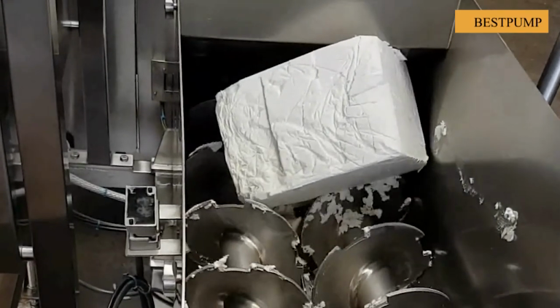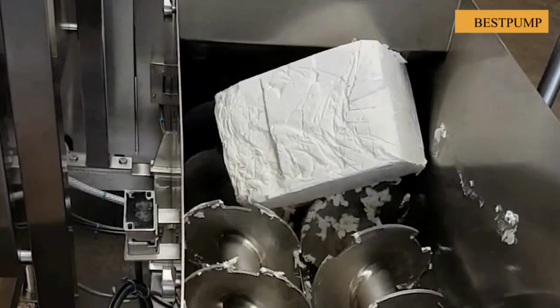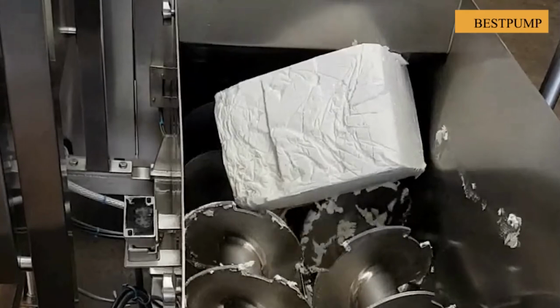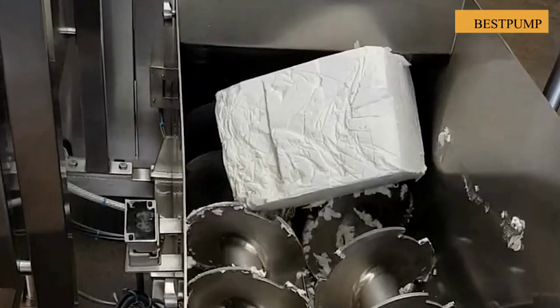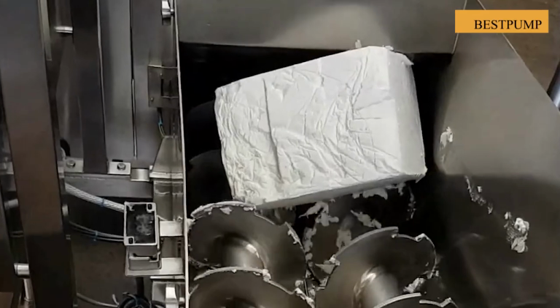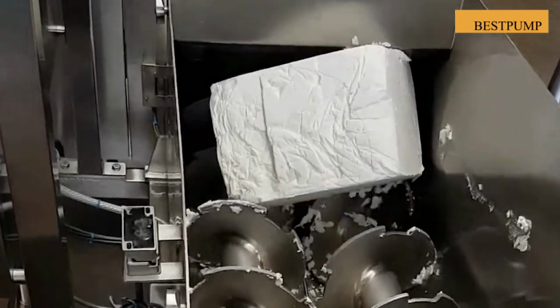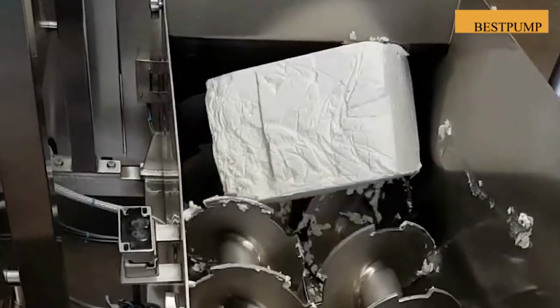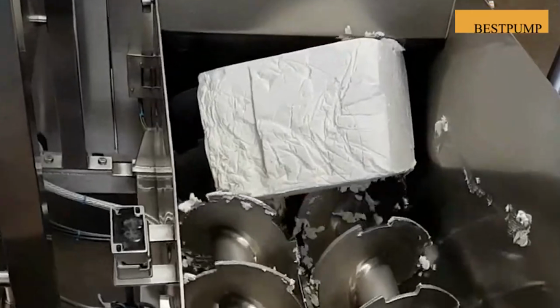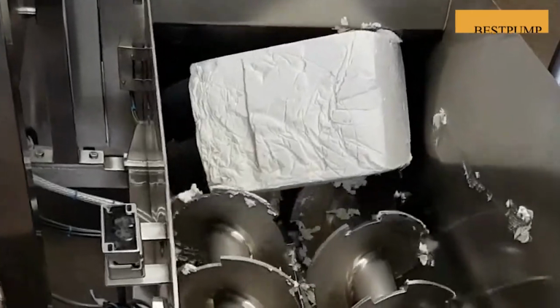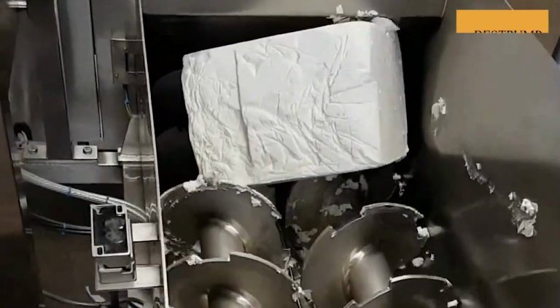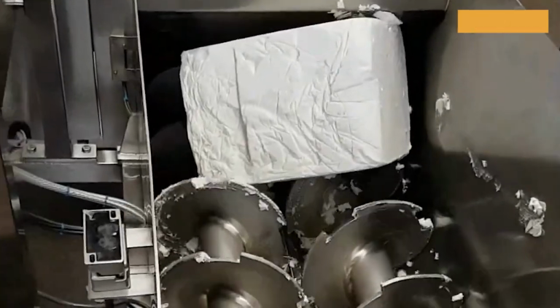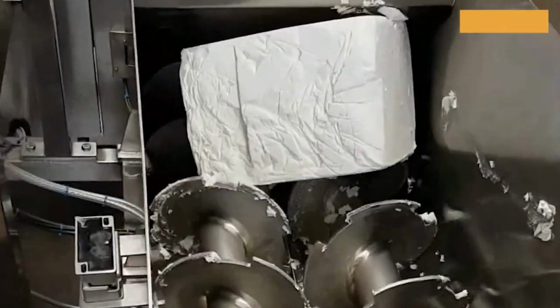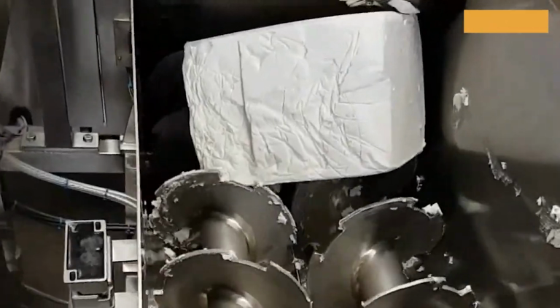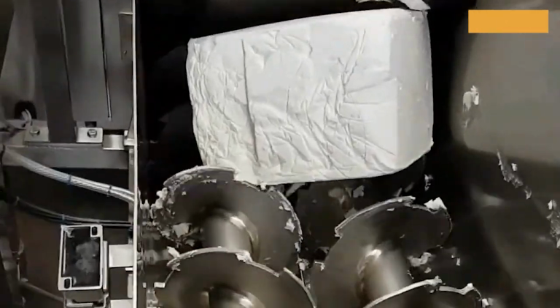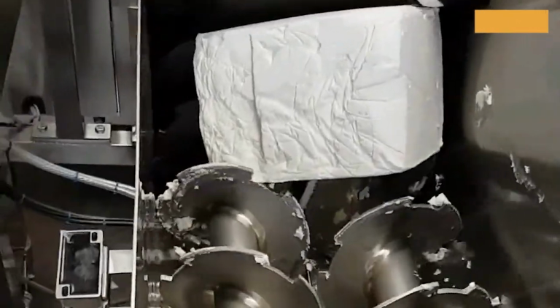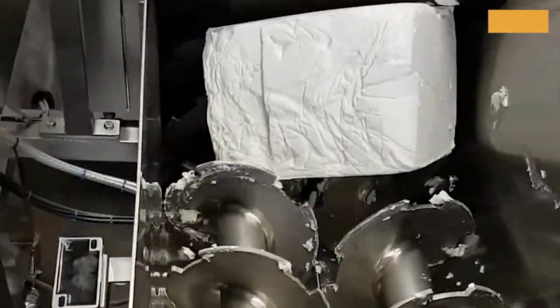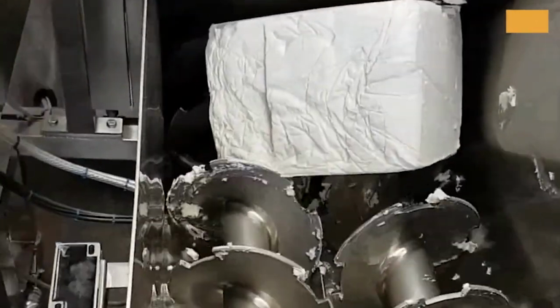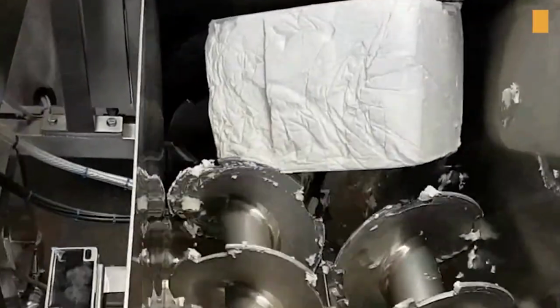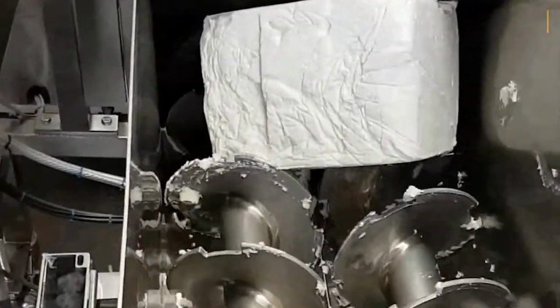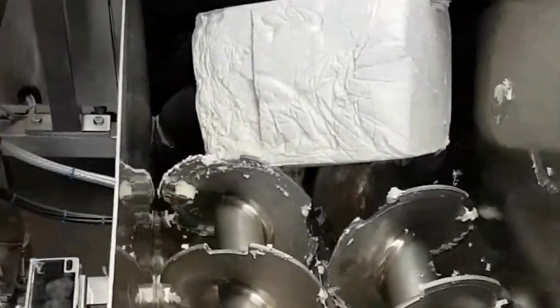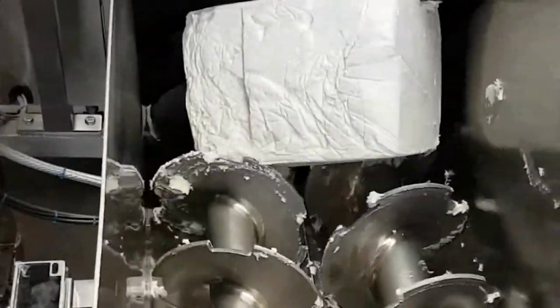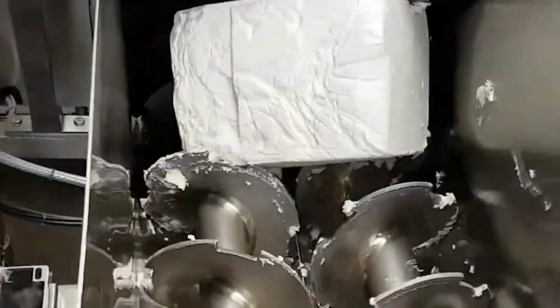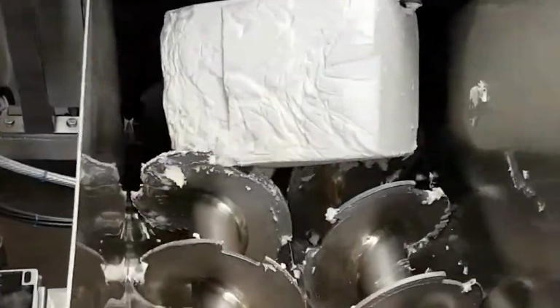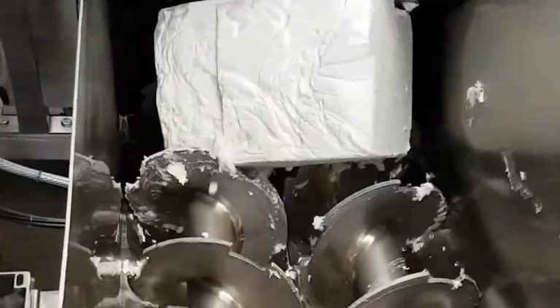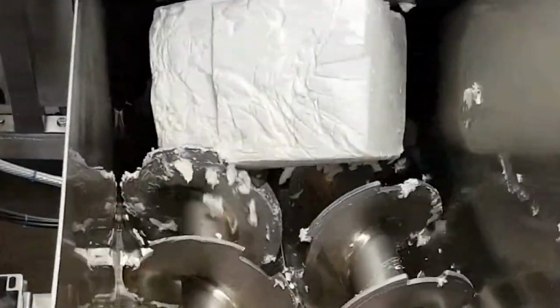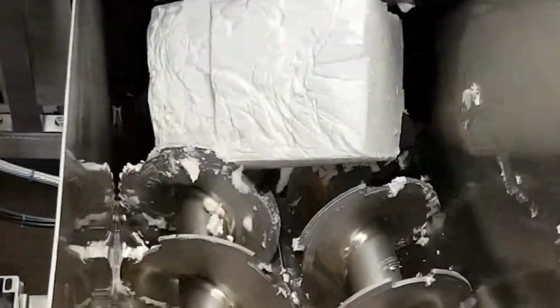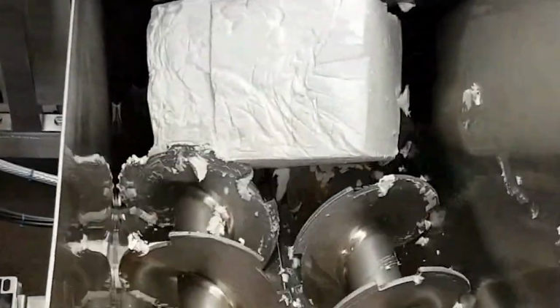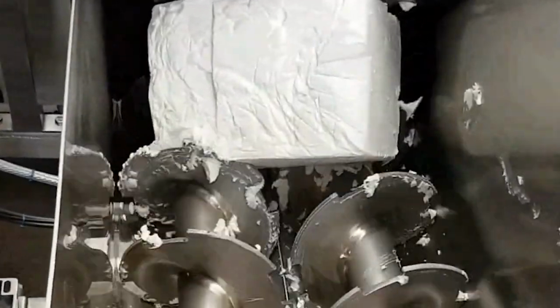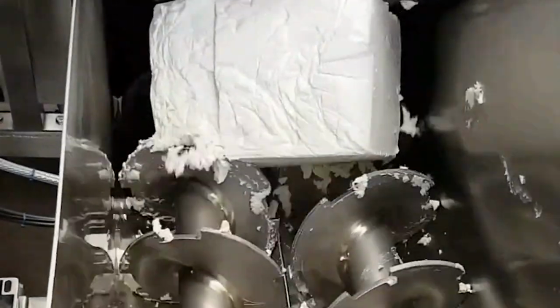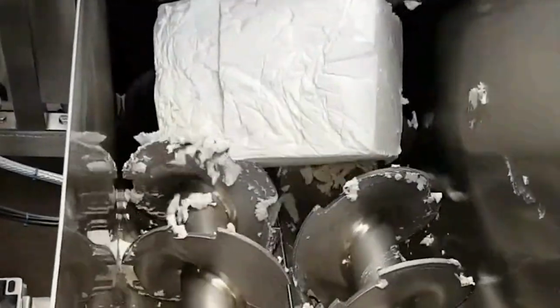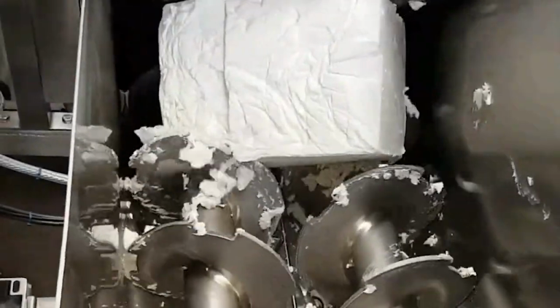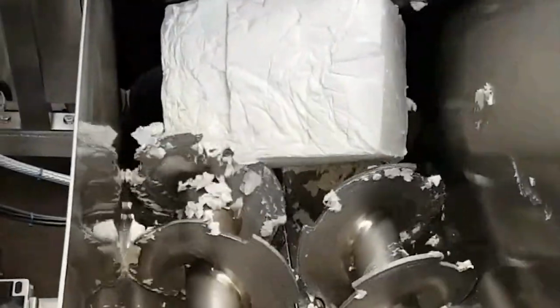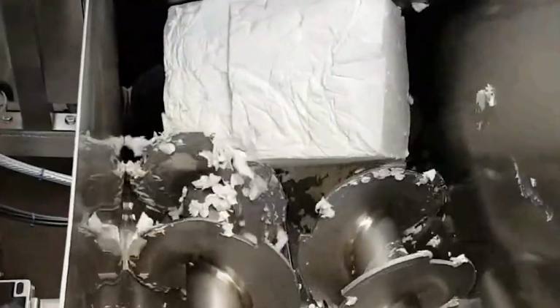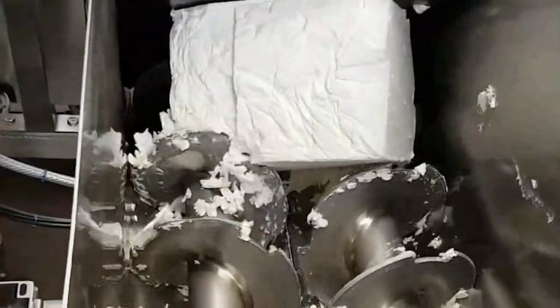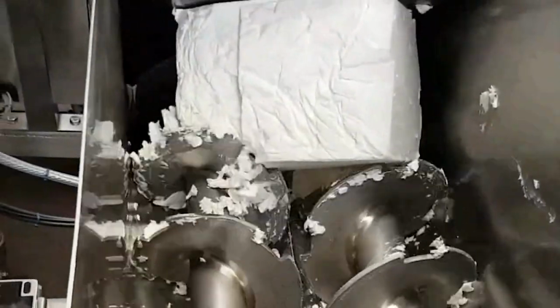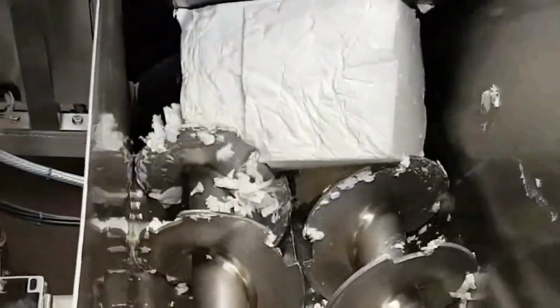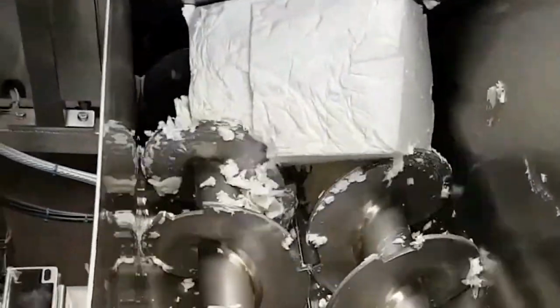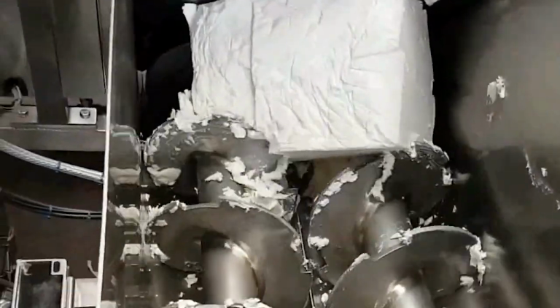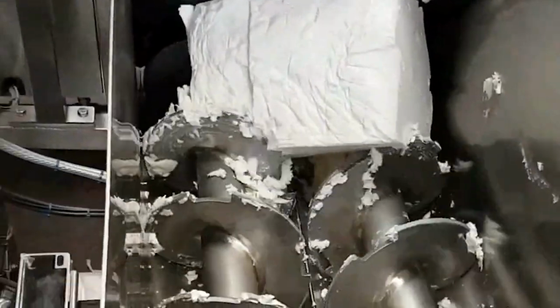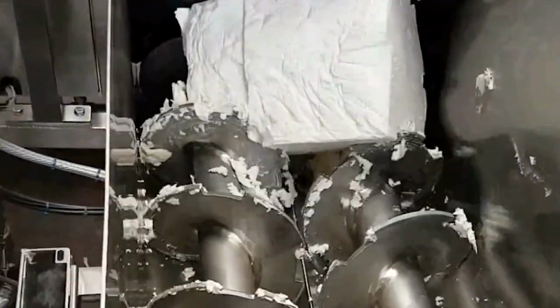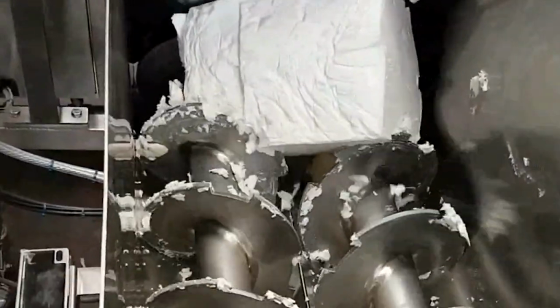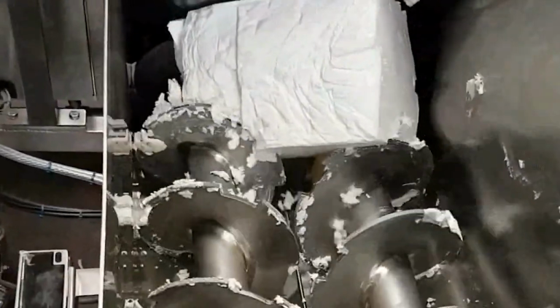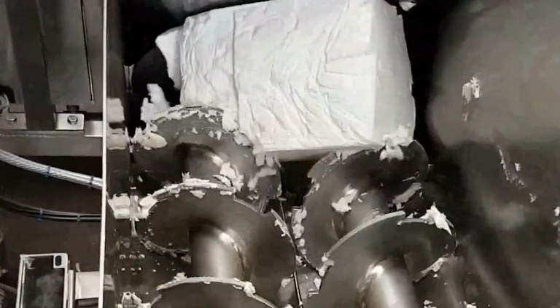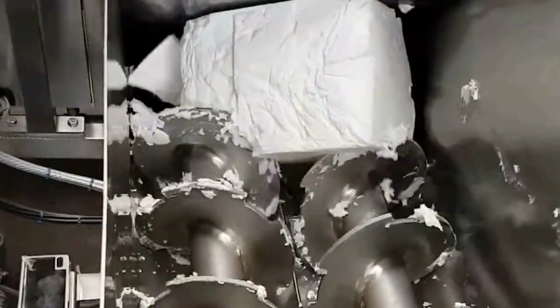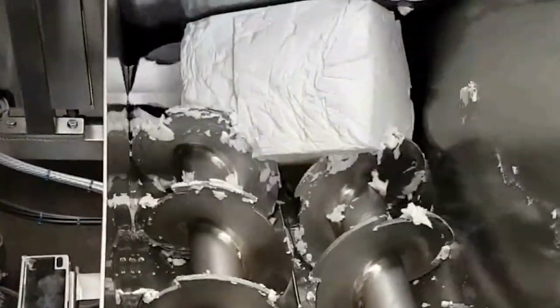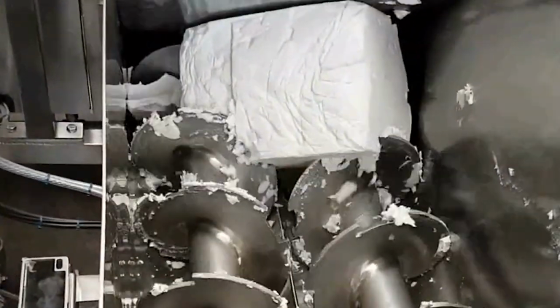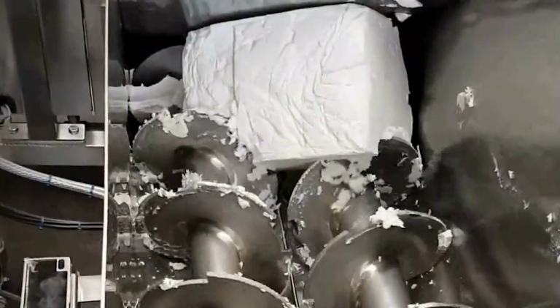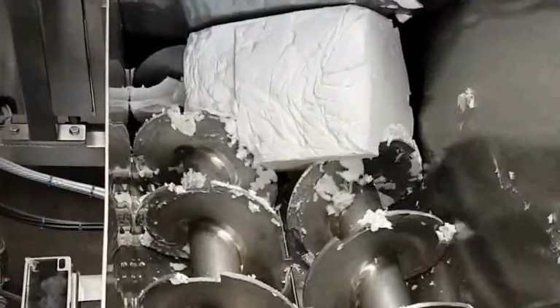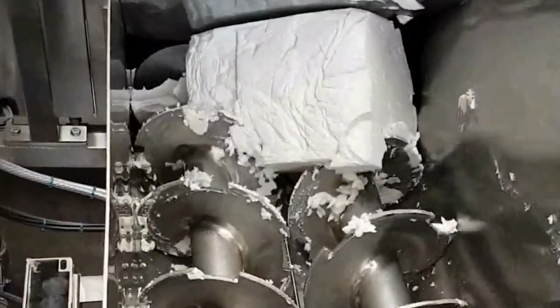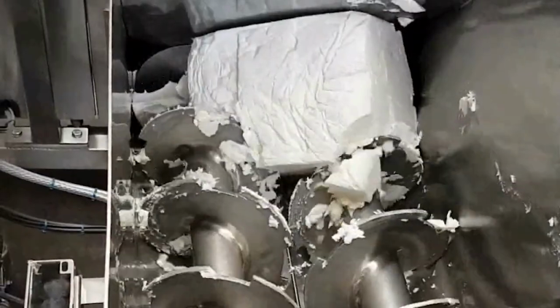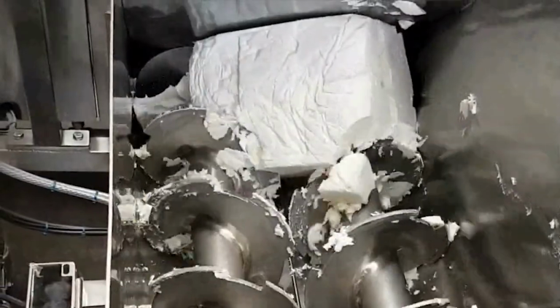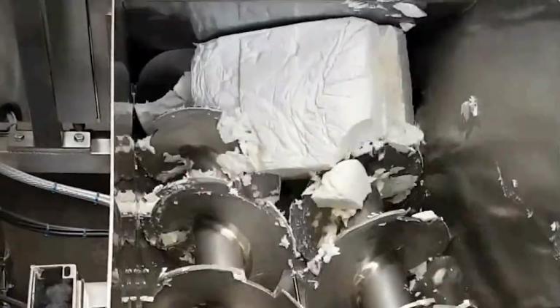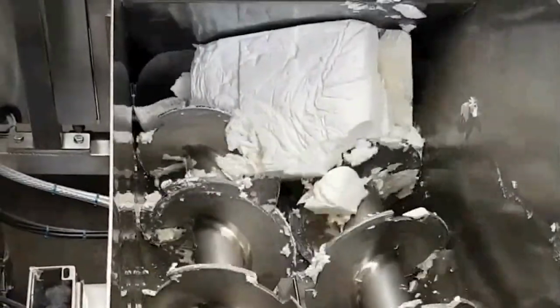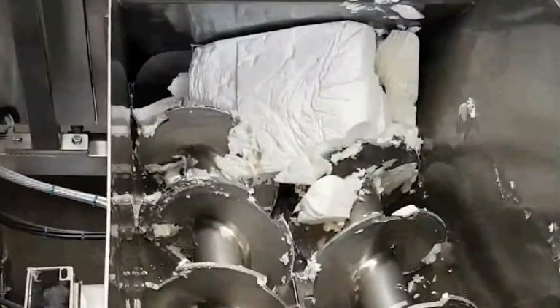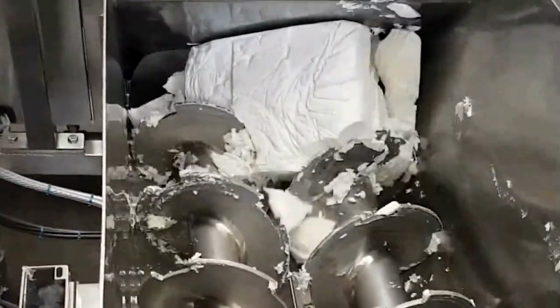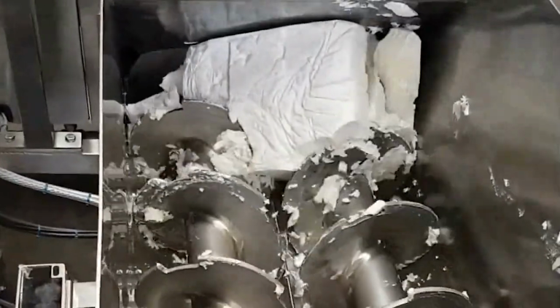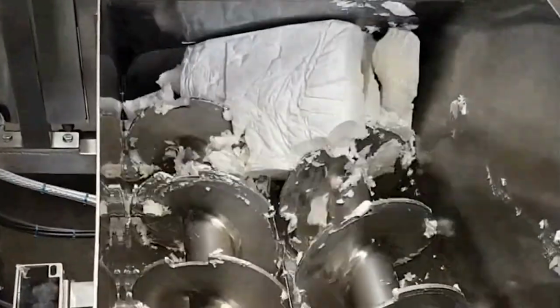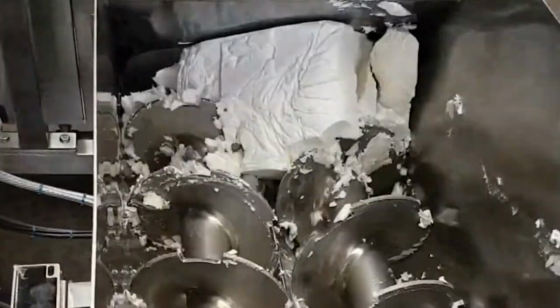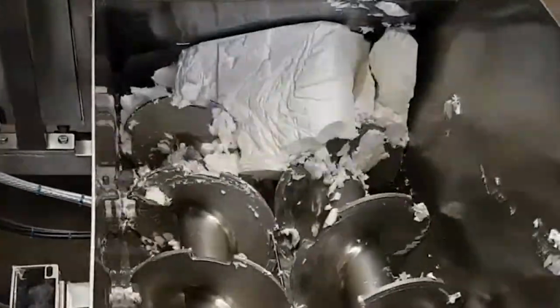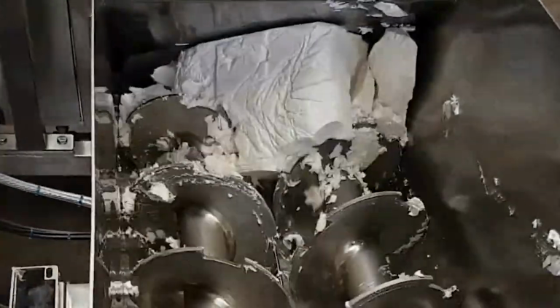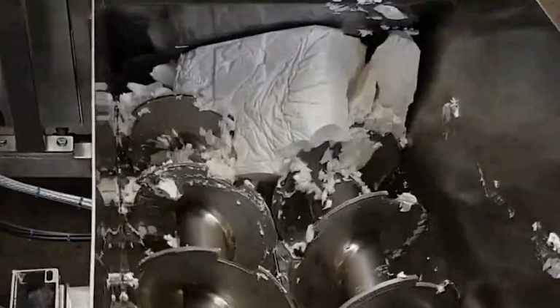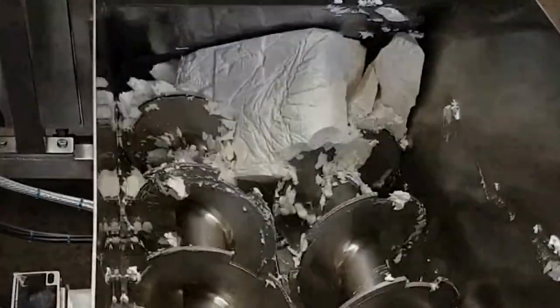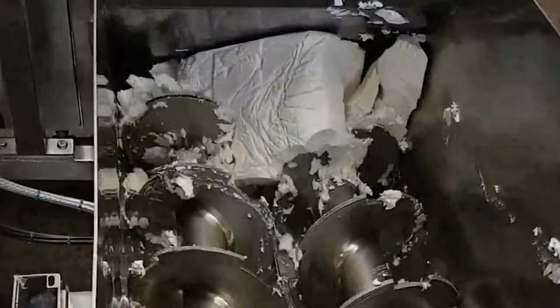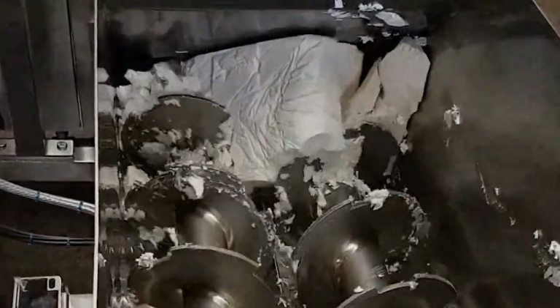It's true that anything is possible with technology when the screw feeder and pump system can handle high viscosity bulk solids.